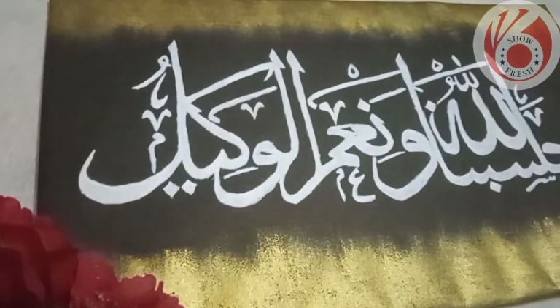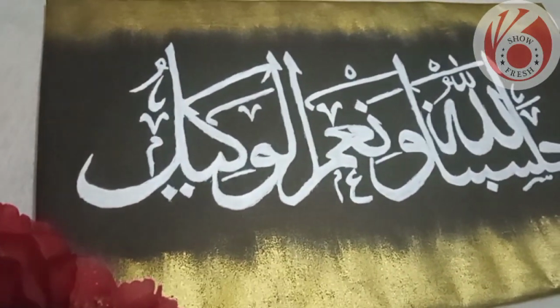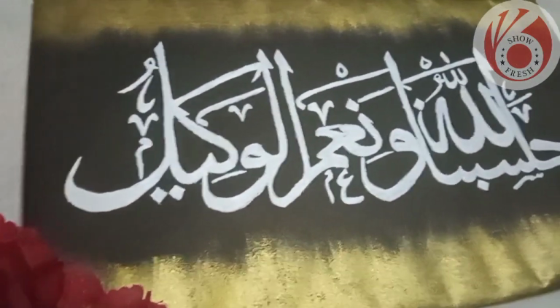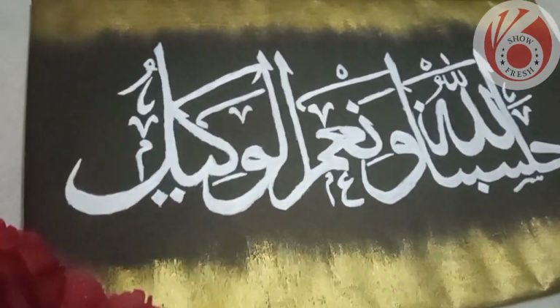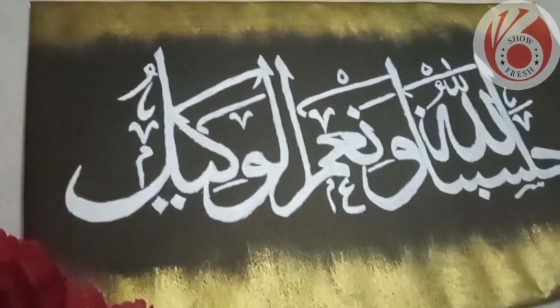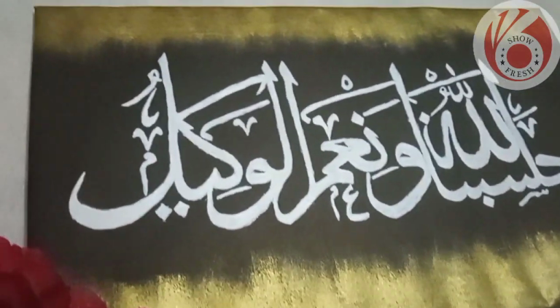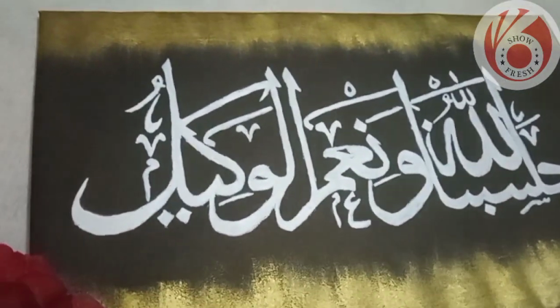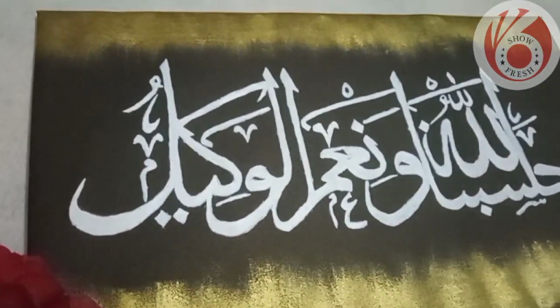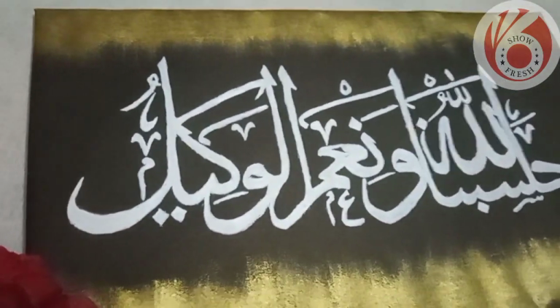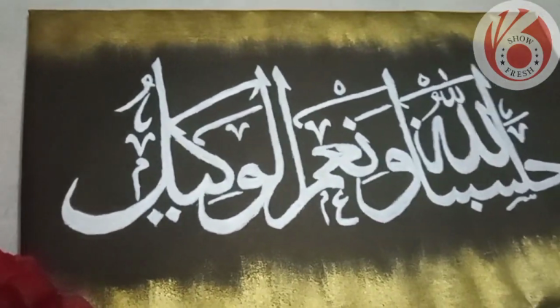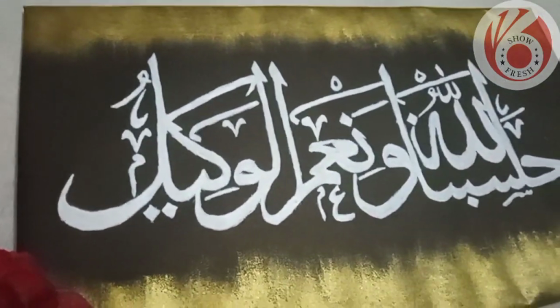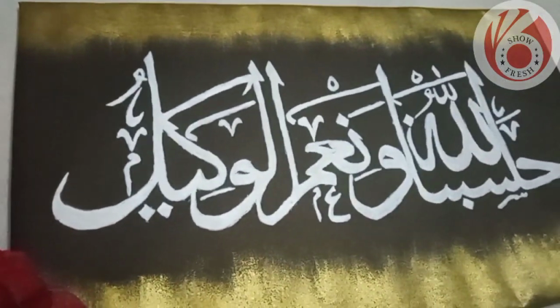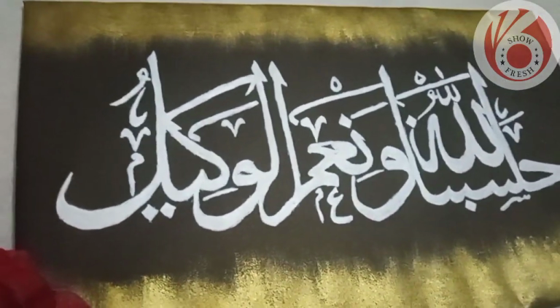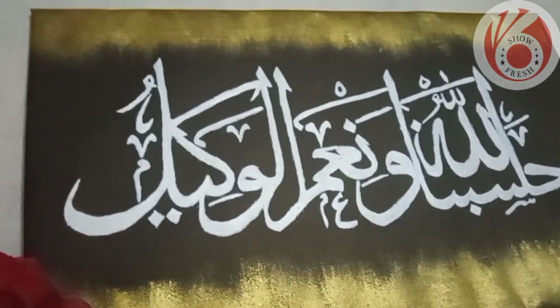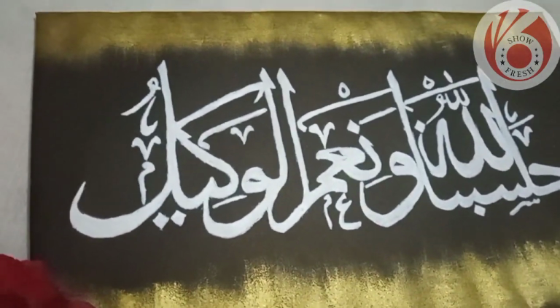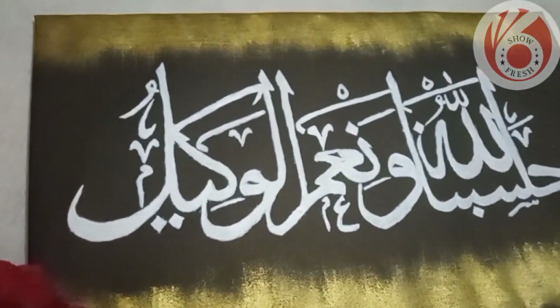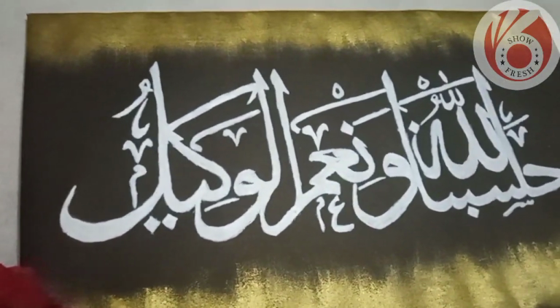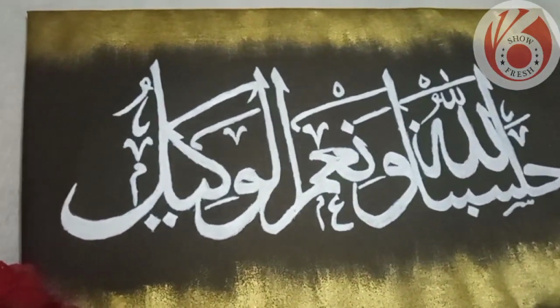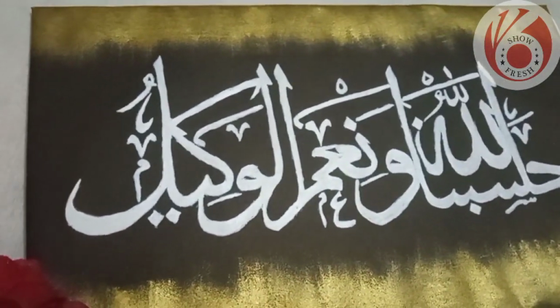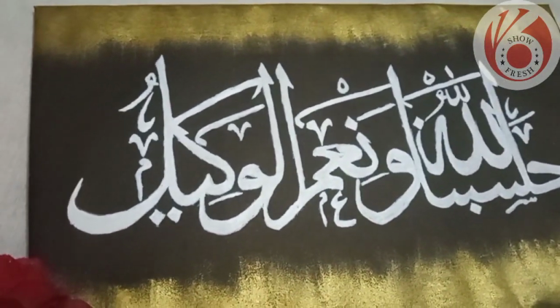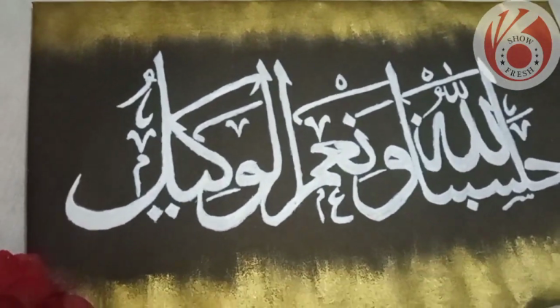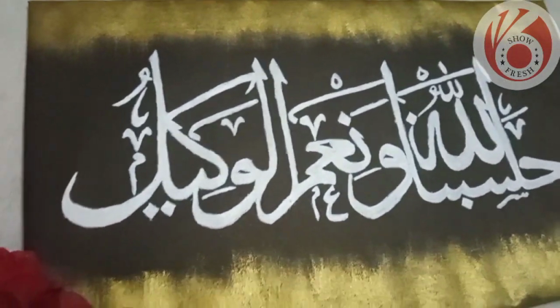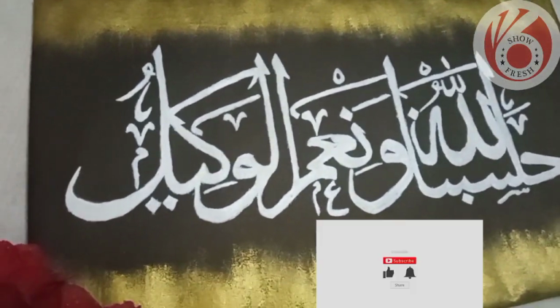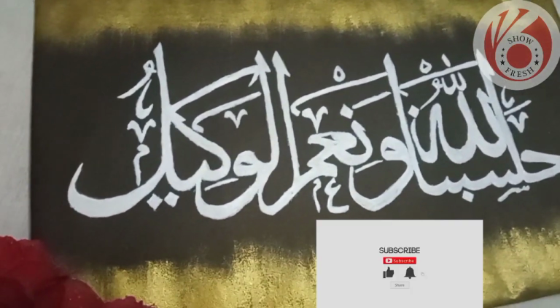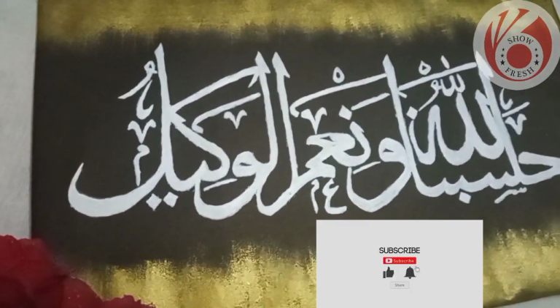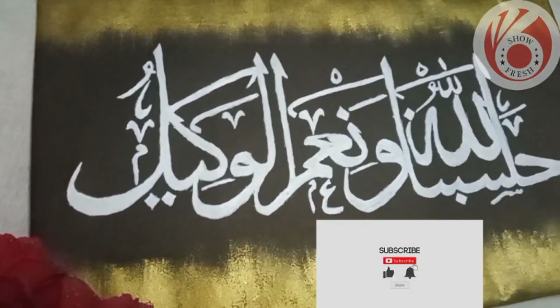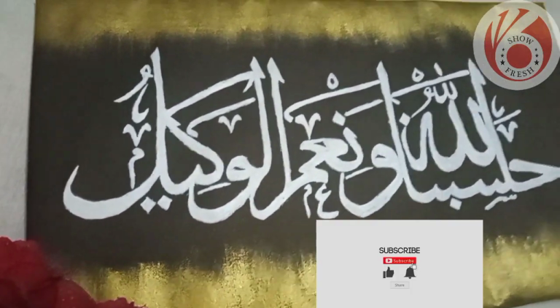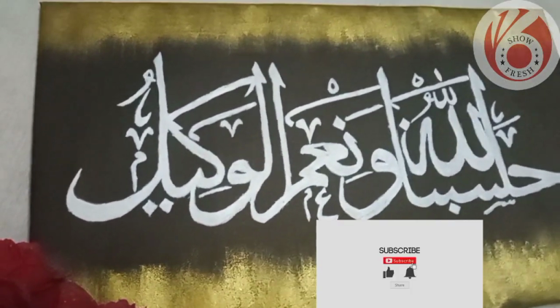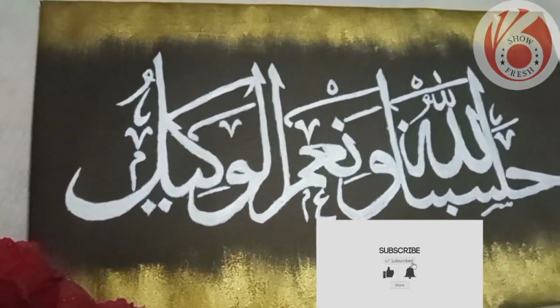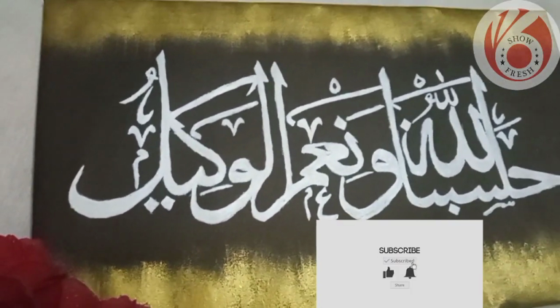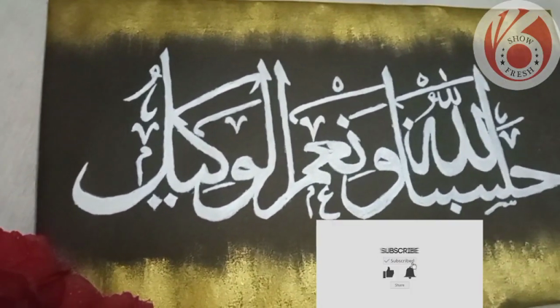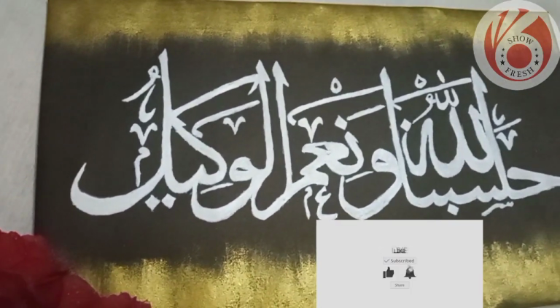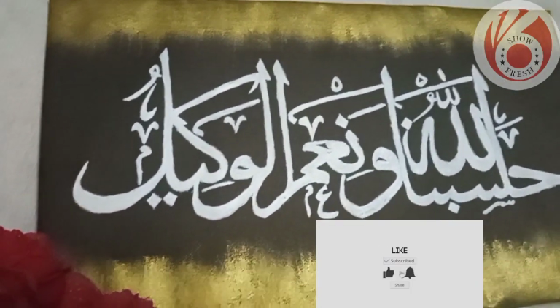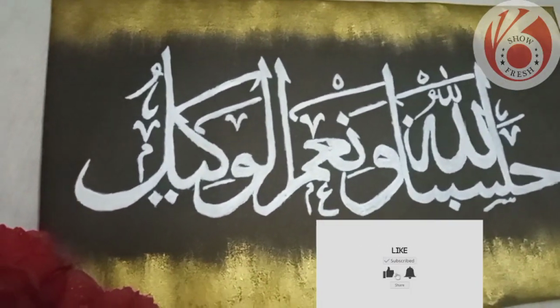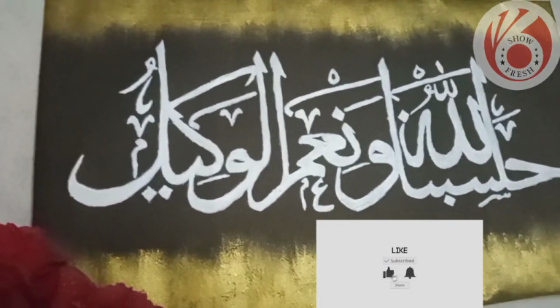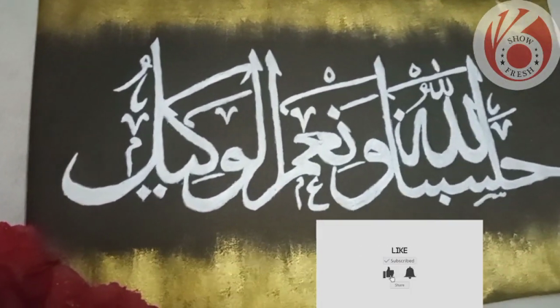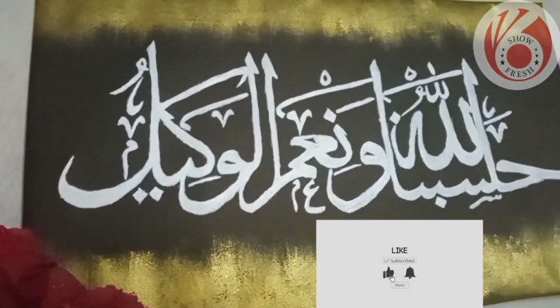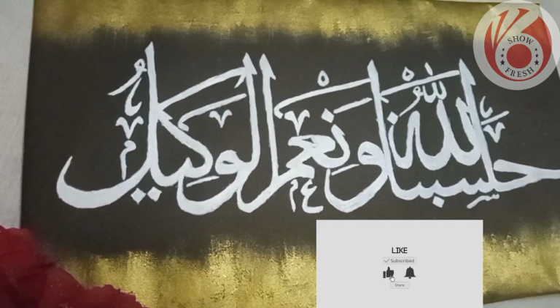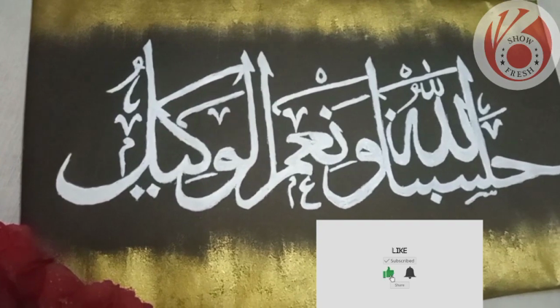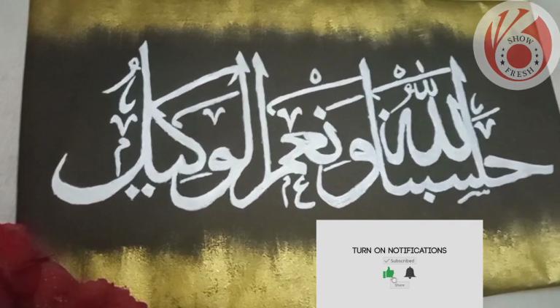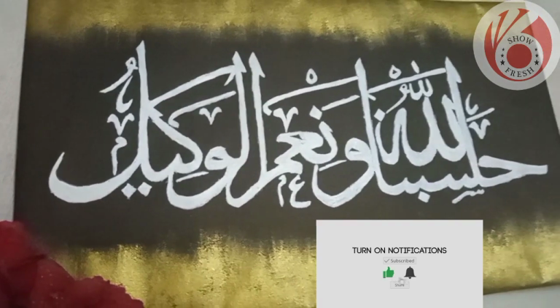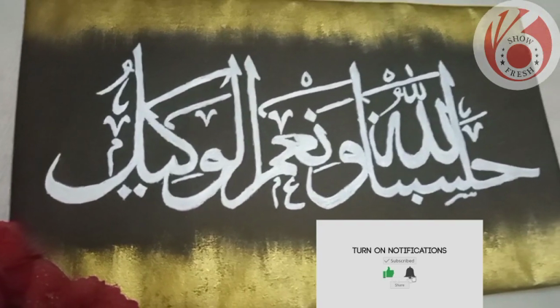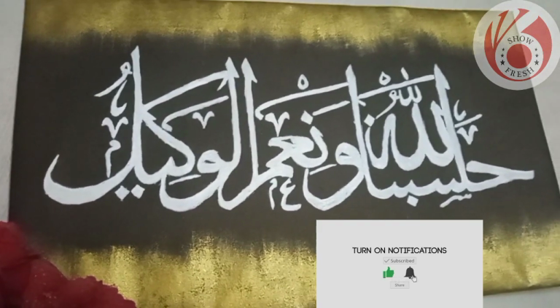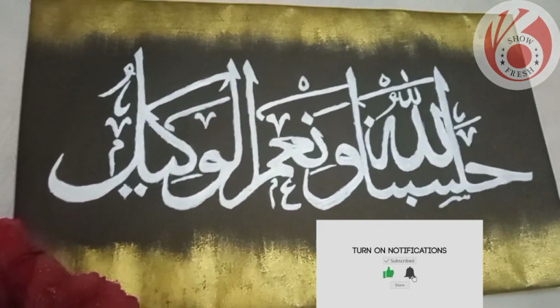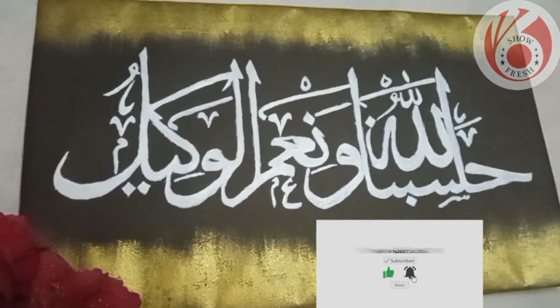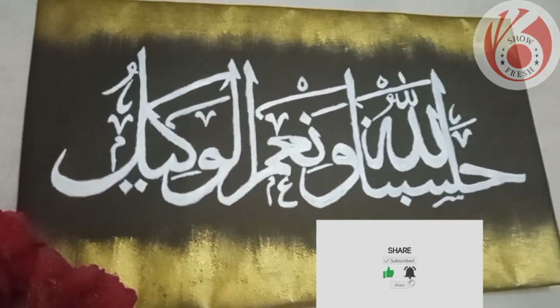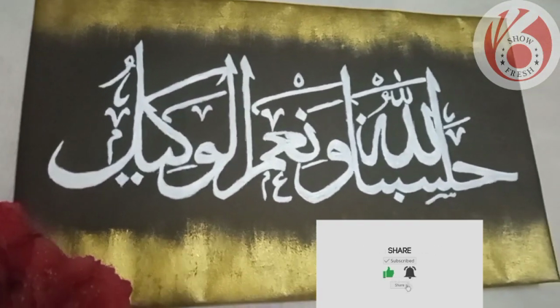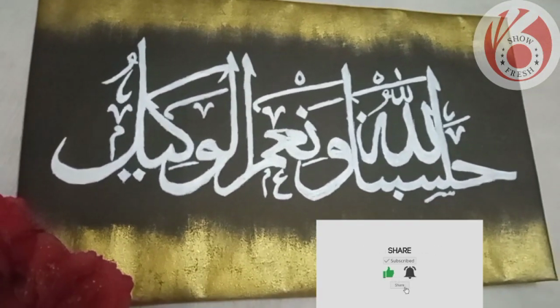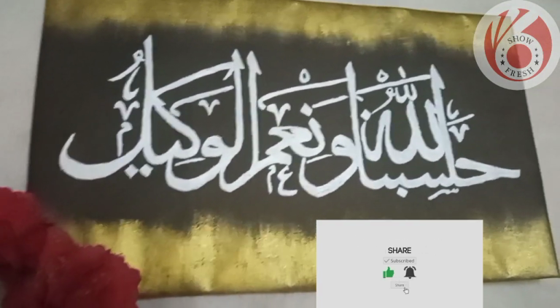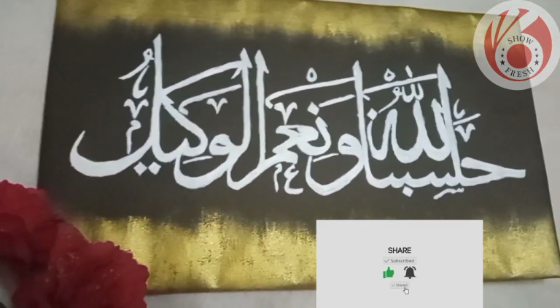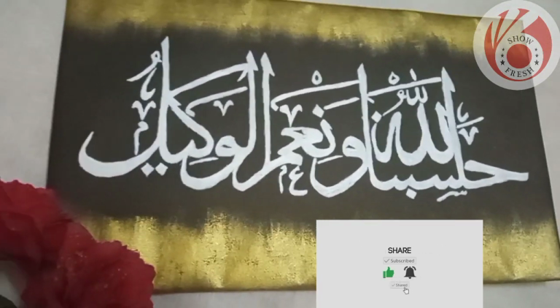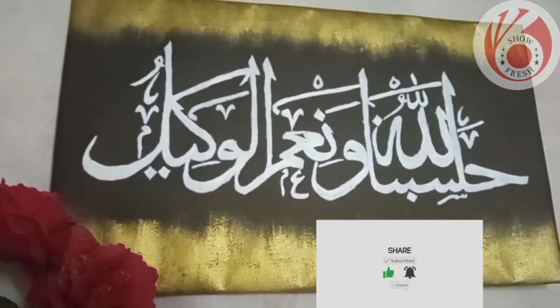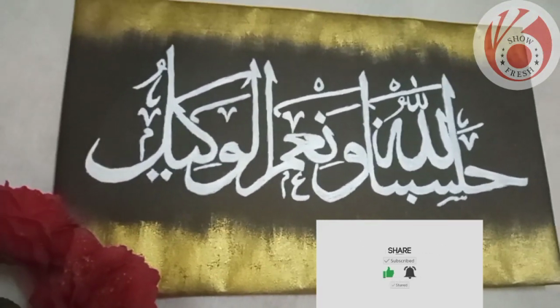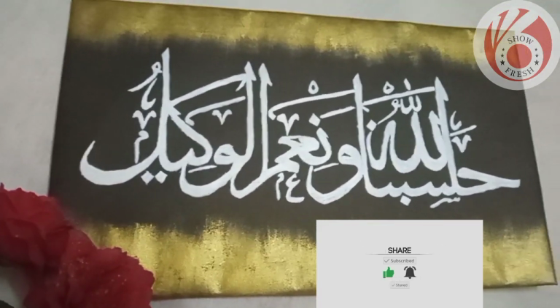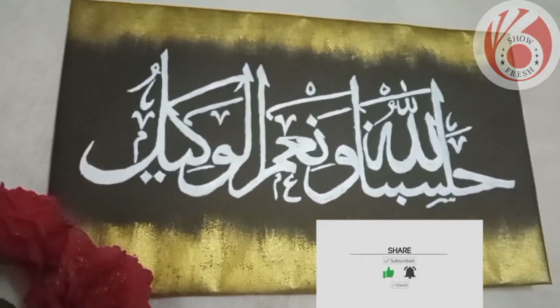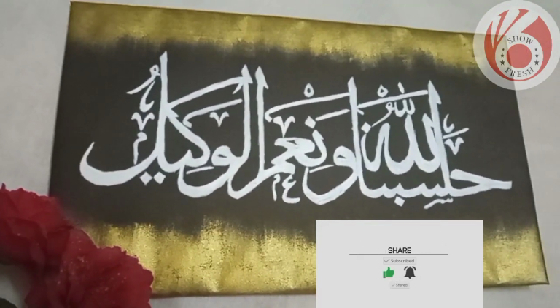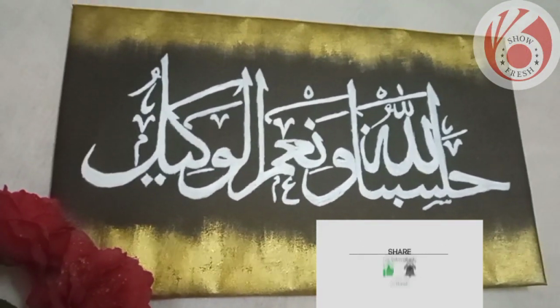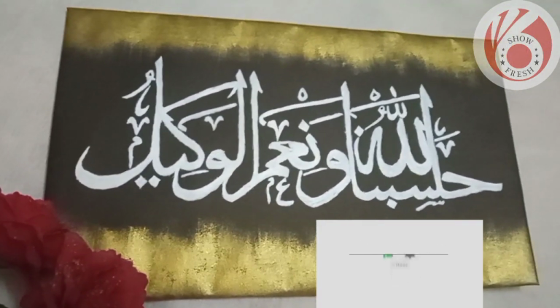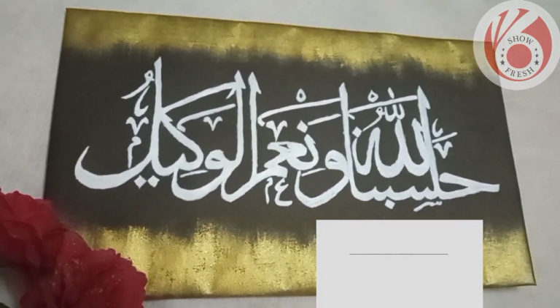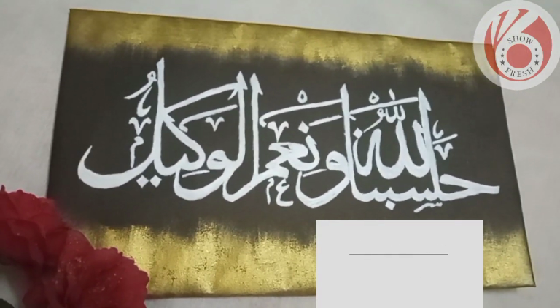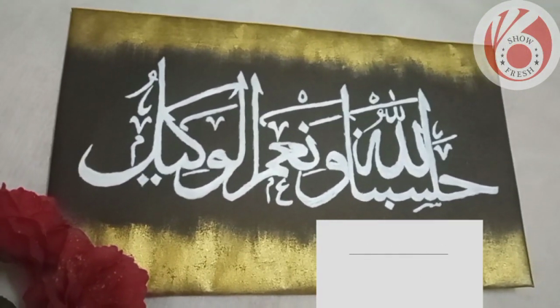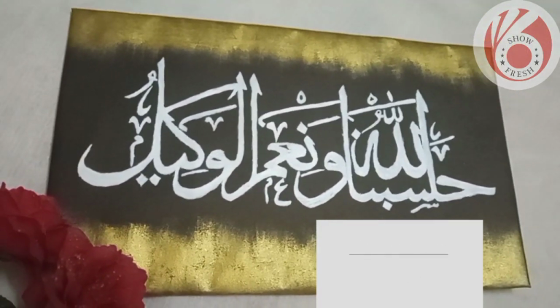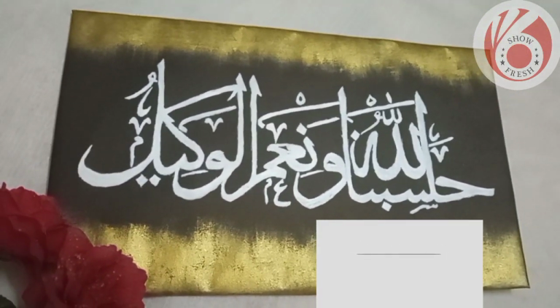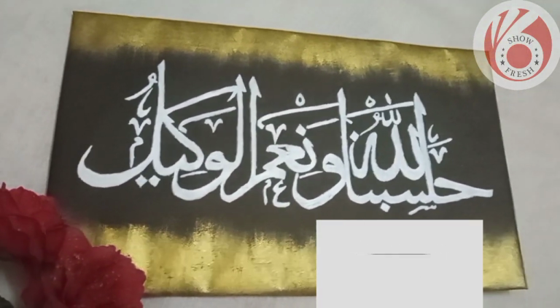Now, we are going to use Arabic calligraphy. Let's try this in the video.